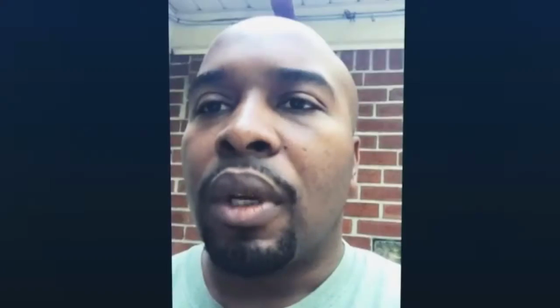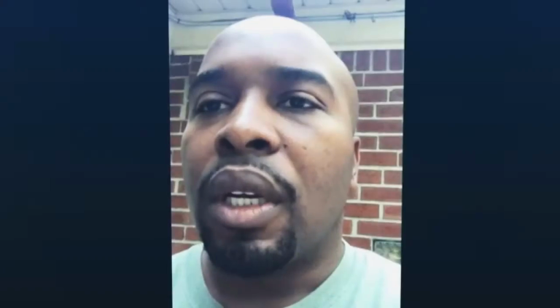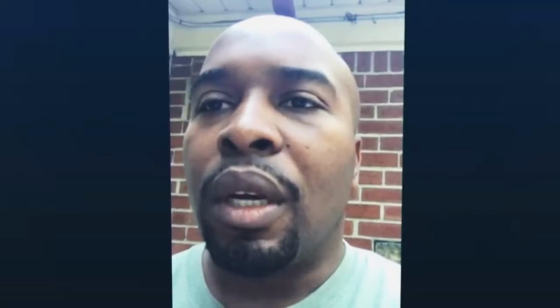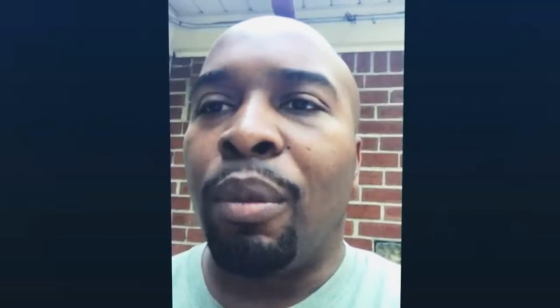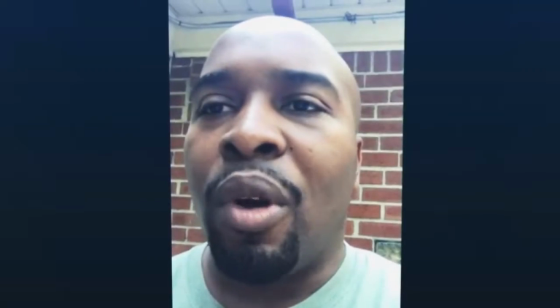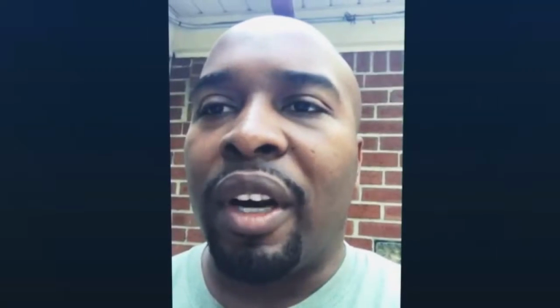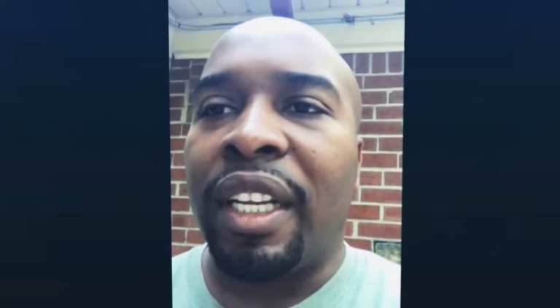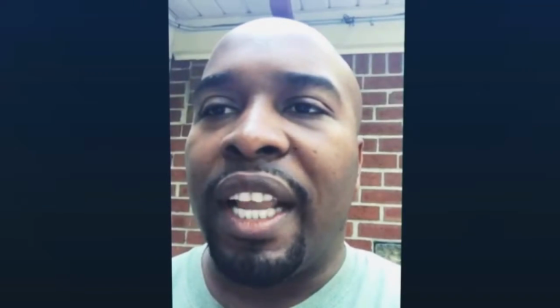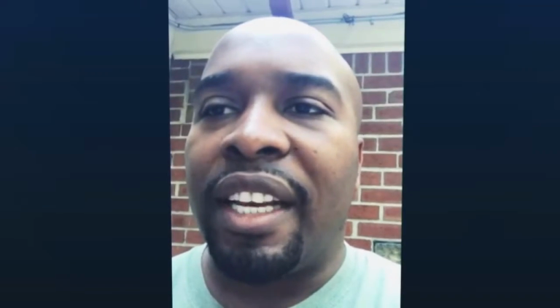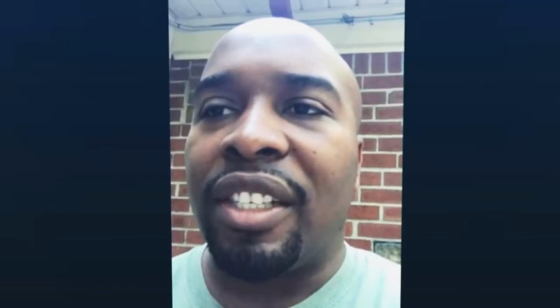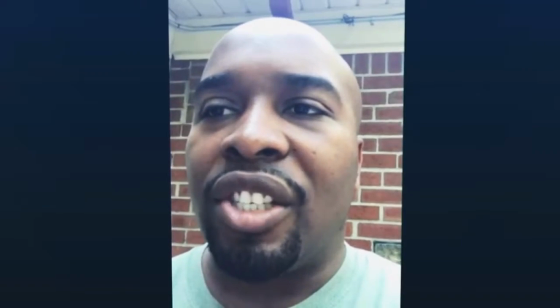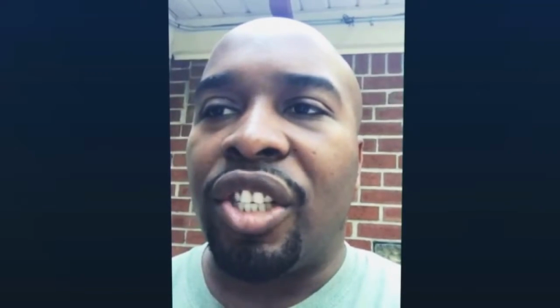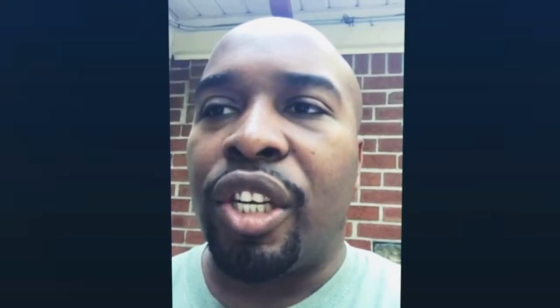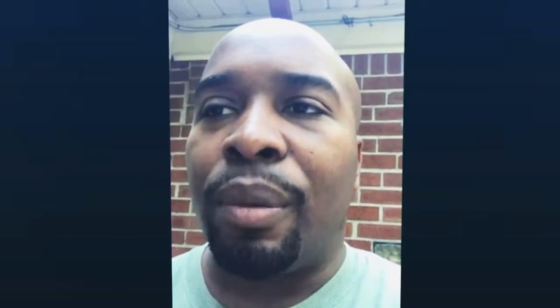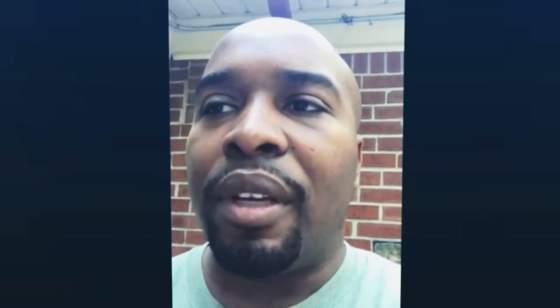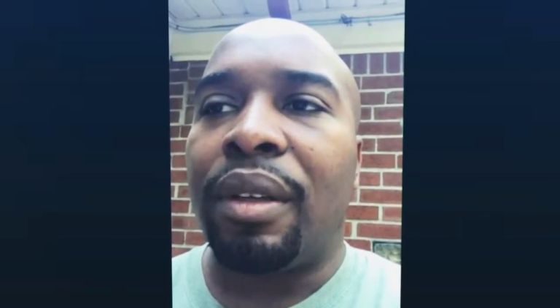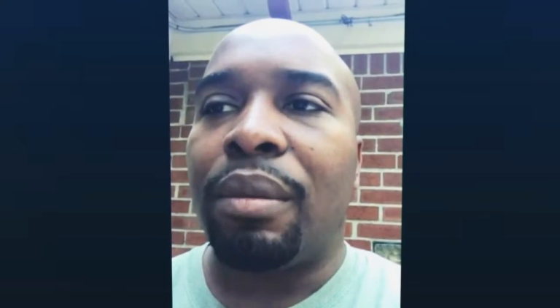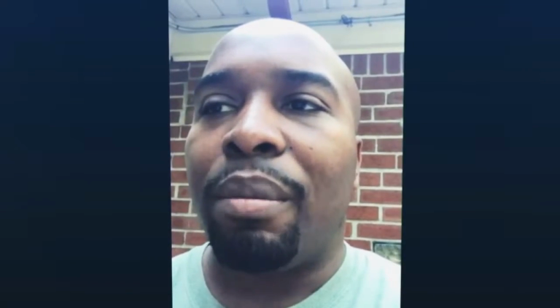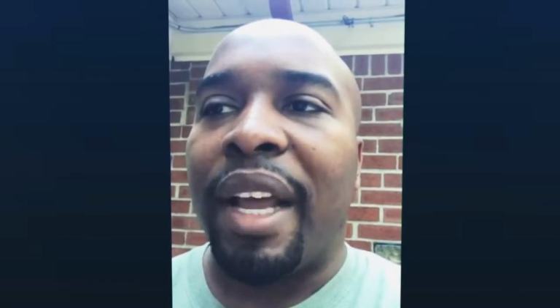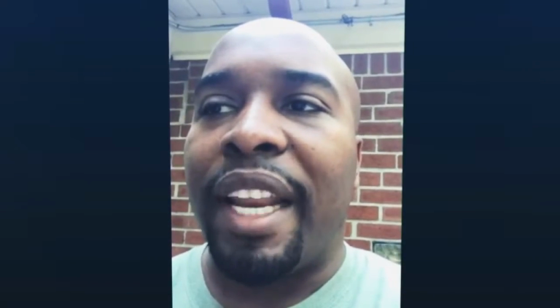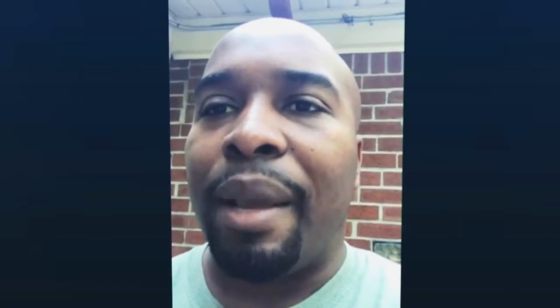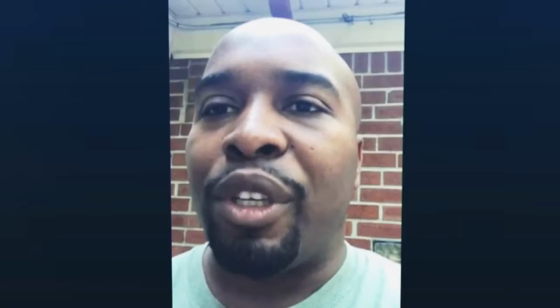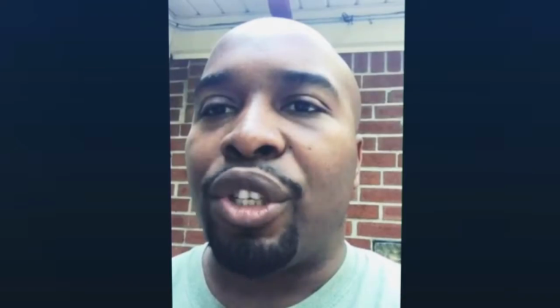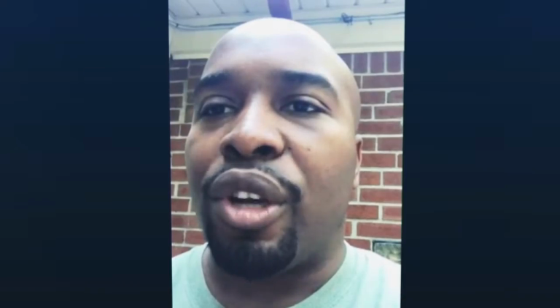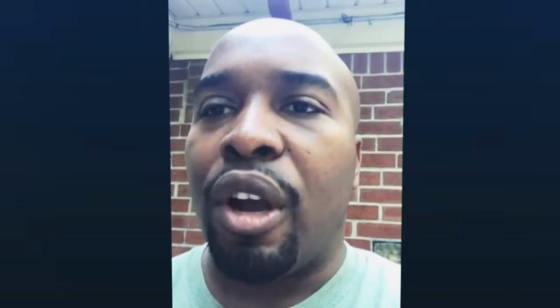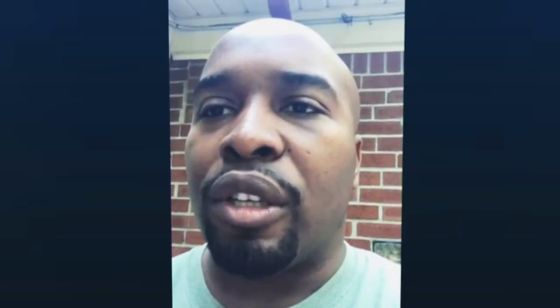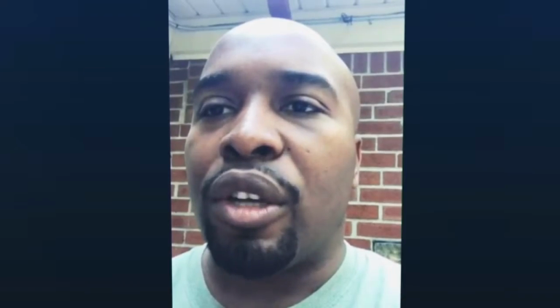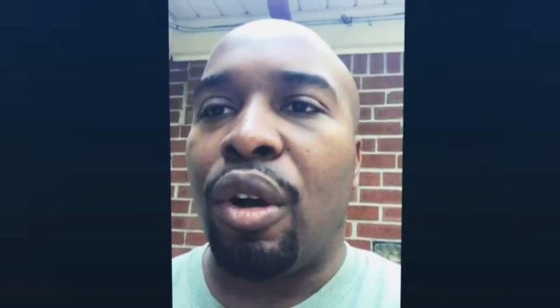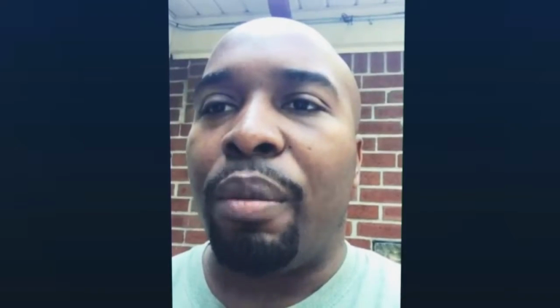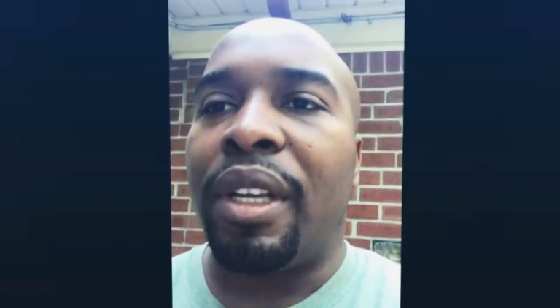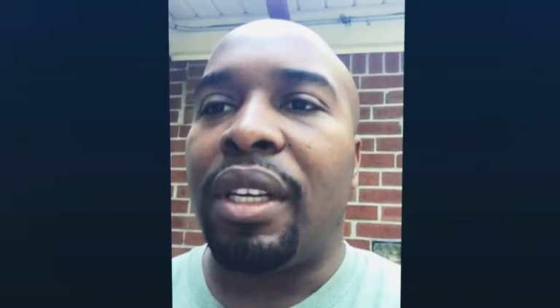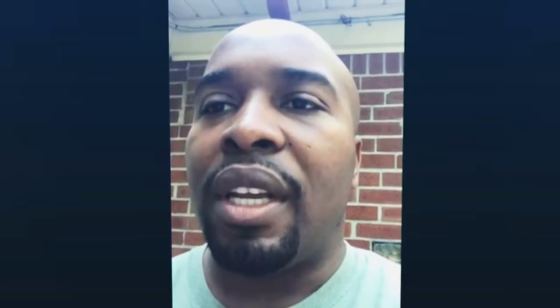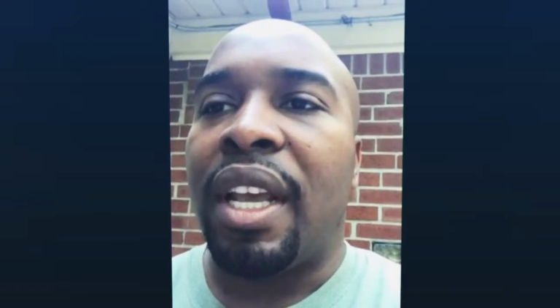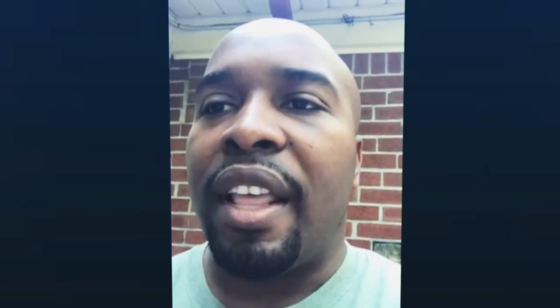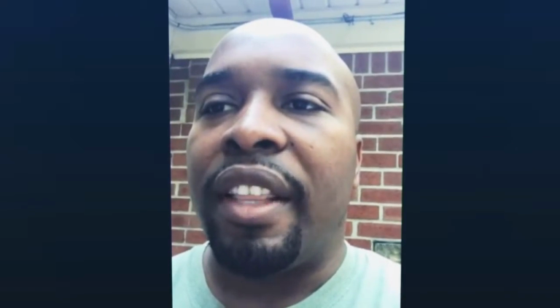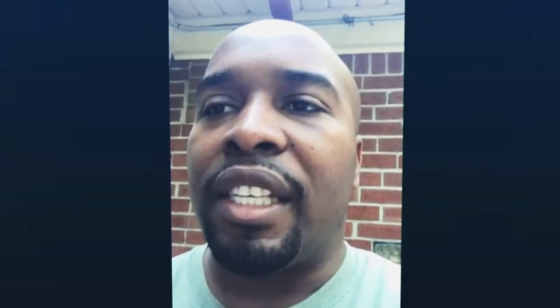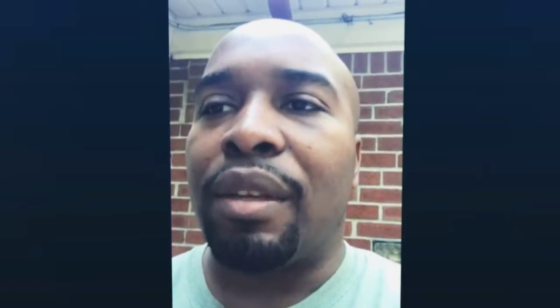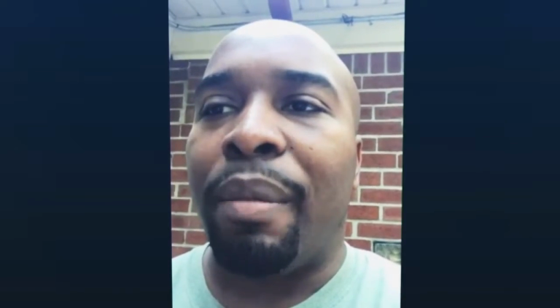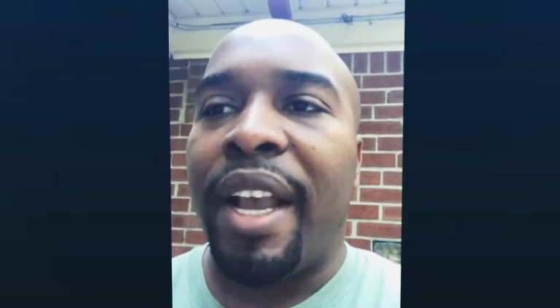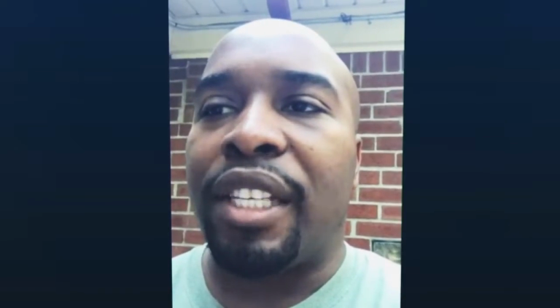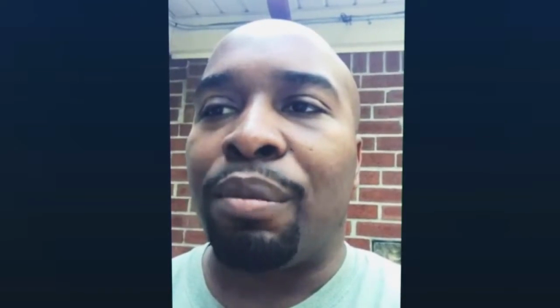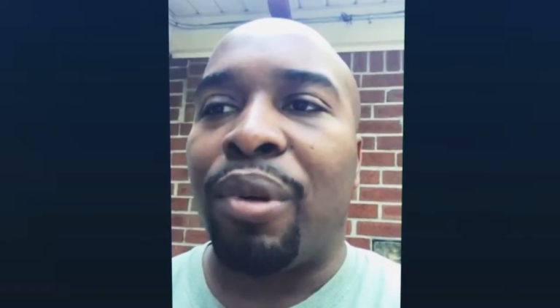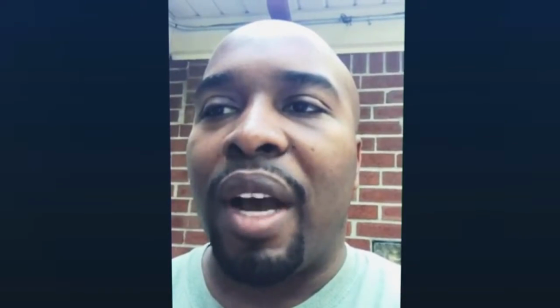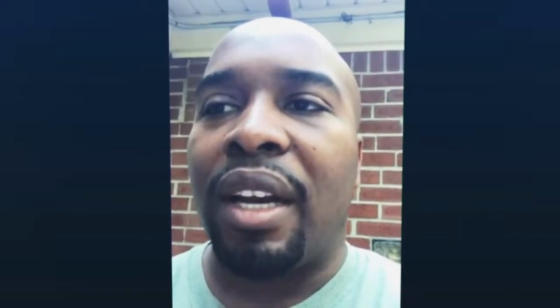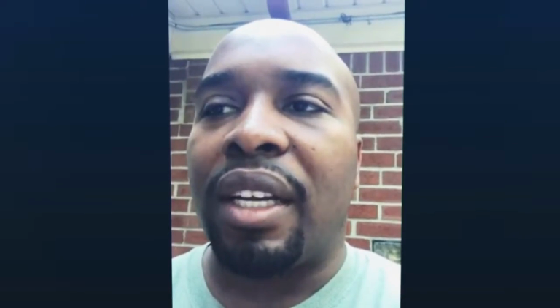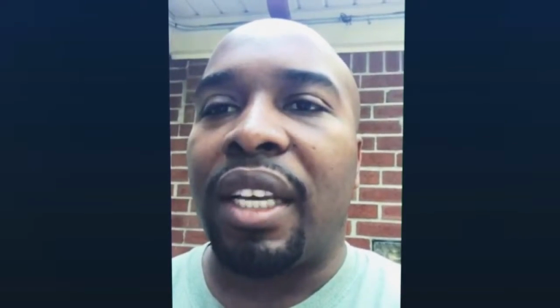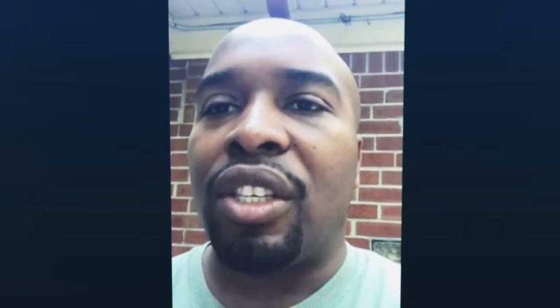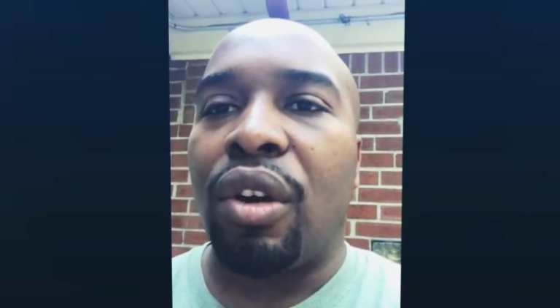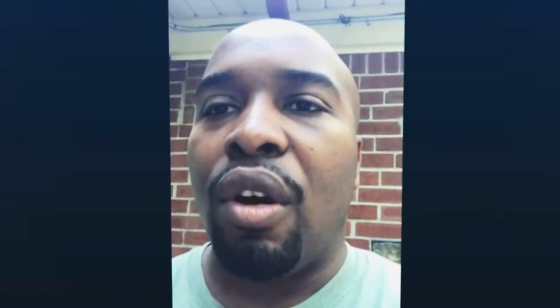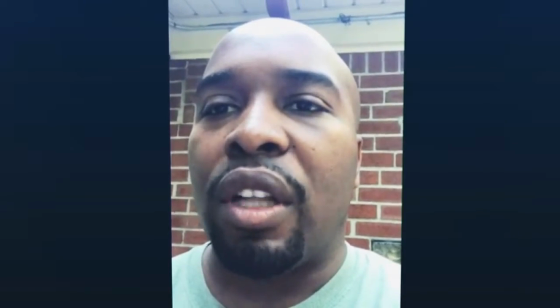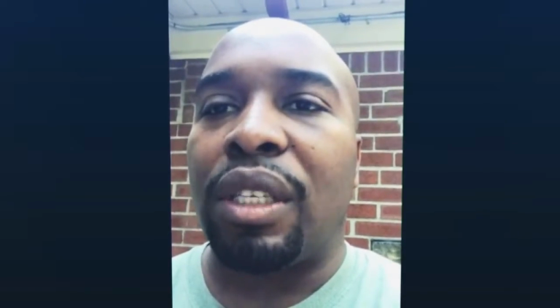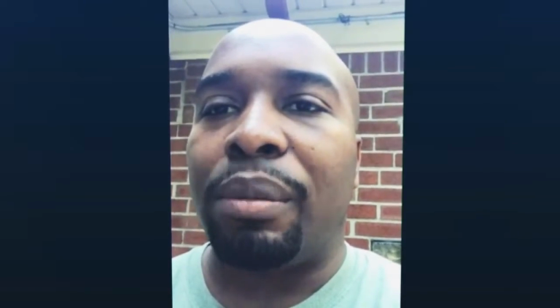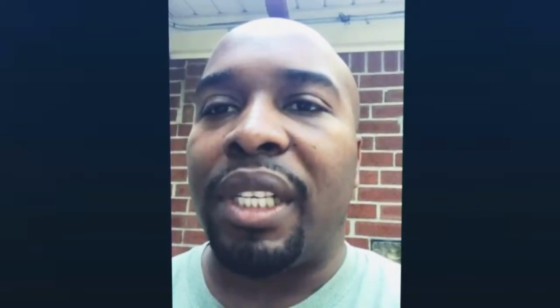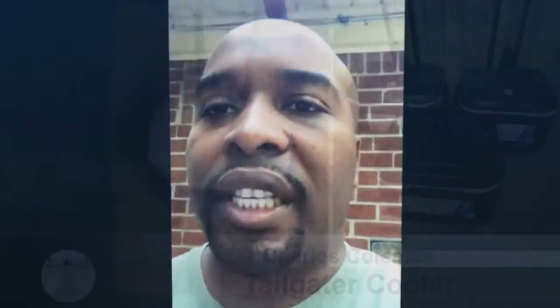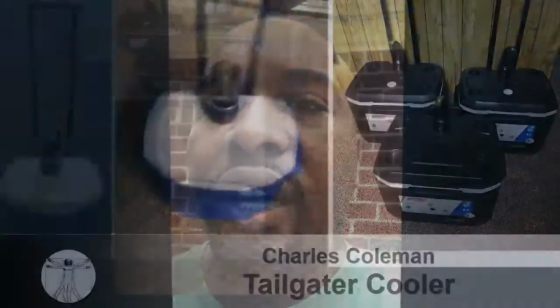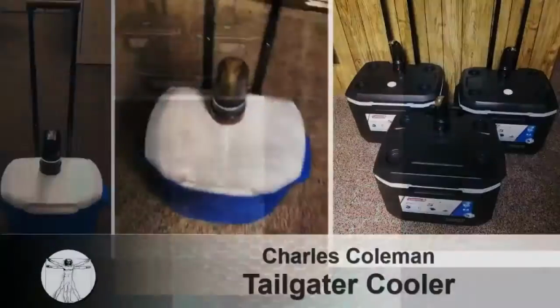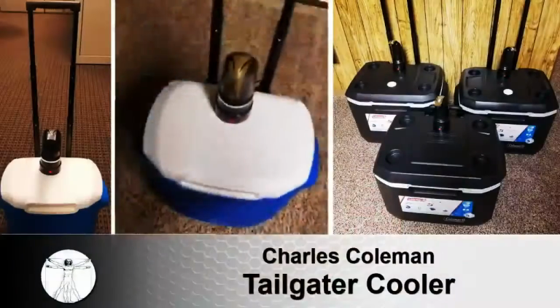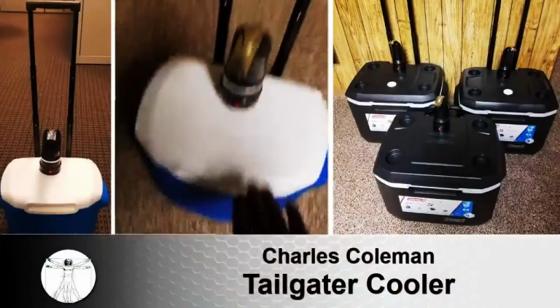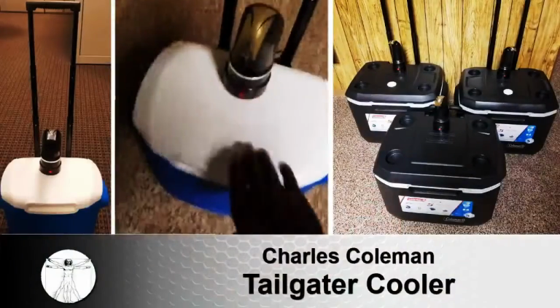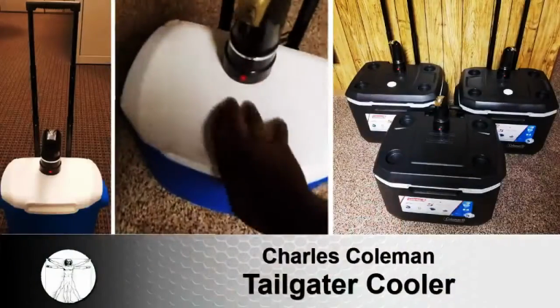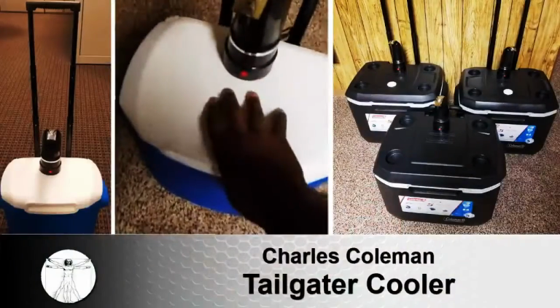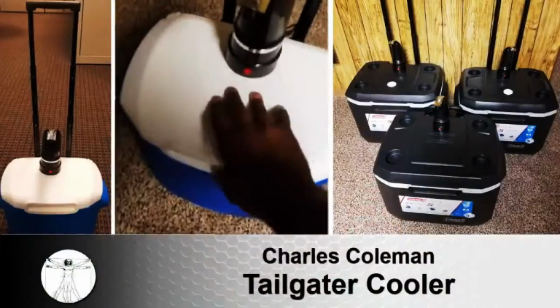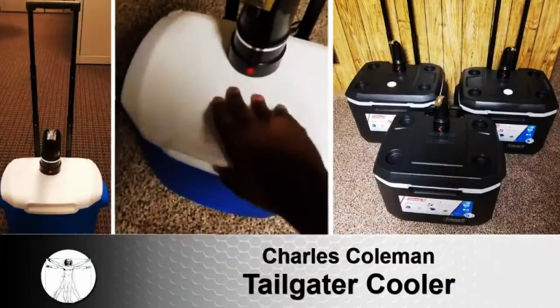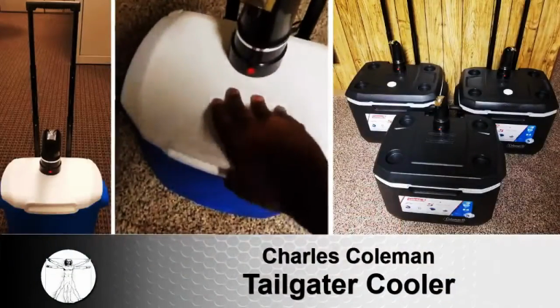Good morning, ladies and gentlemen. My name is Charles Coleman, and this amazing product is the Ultimate Tailgater Cooler.